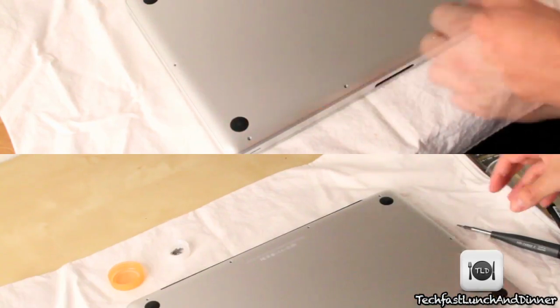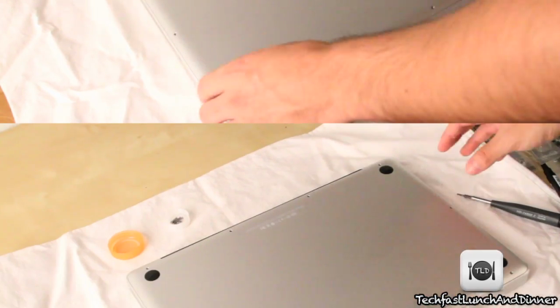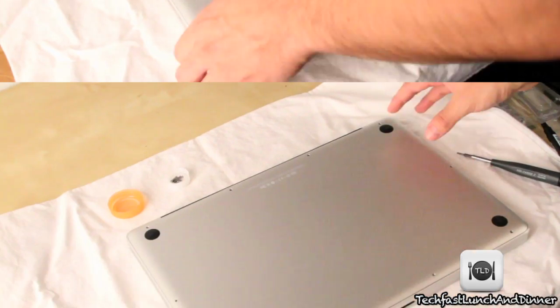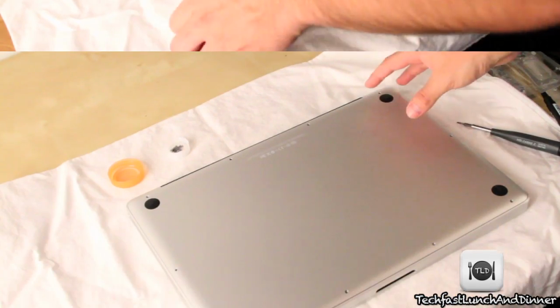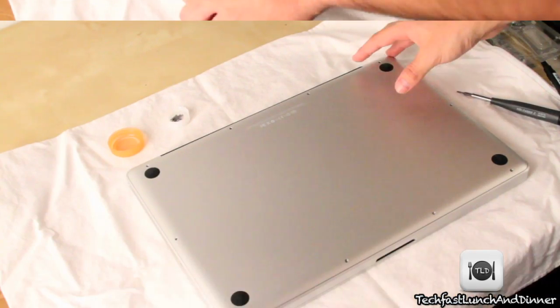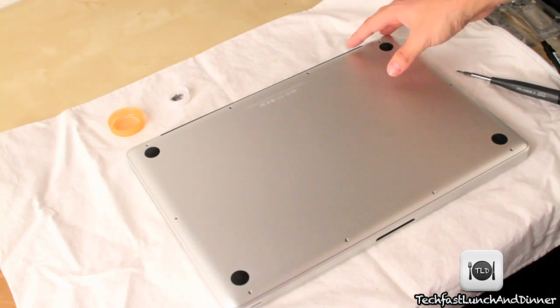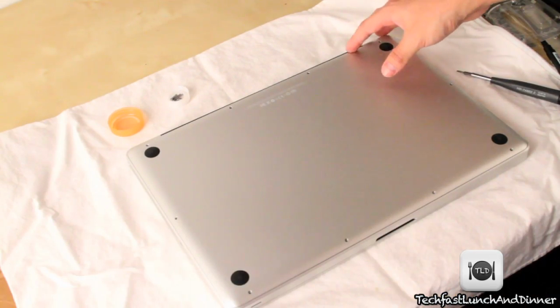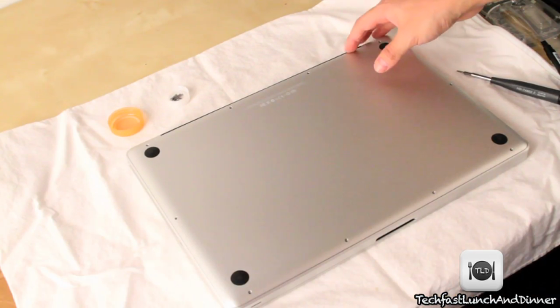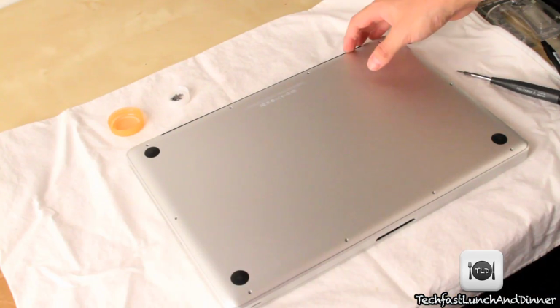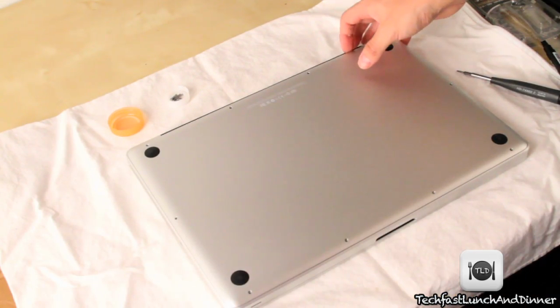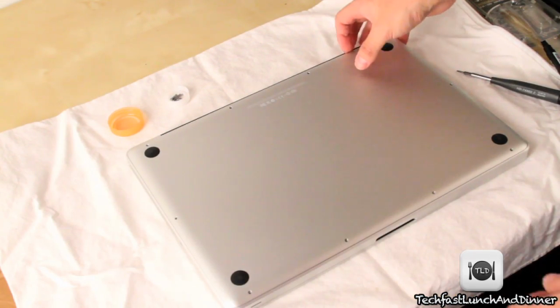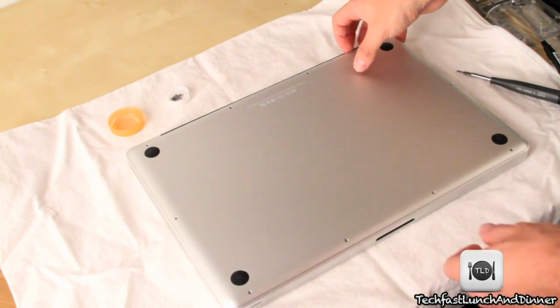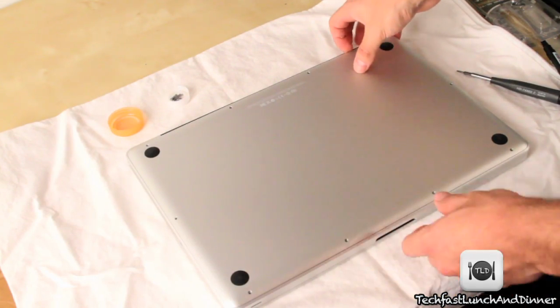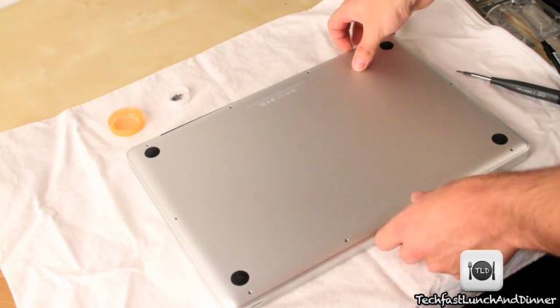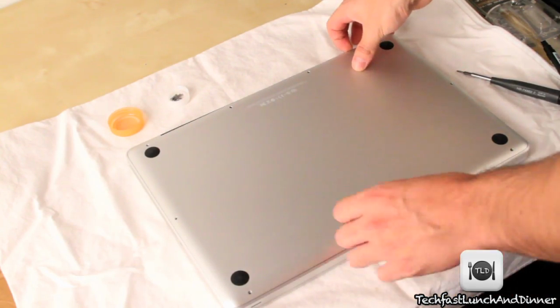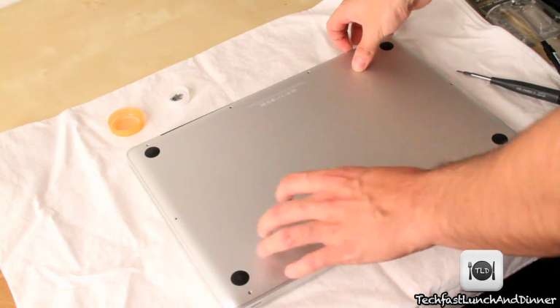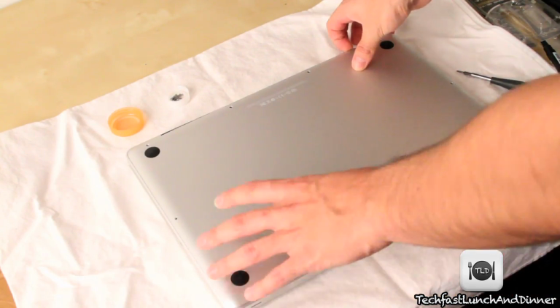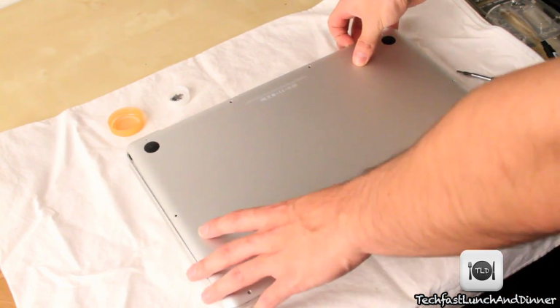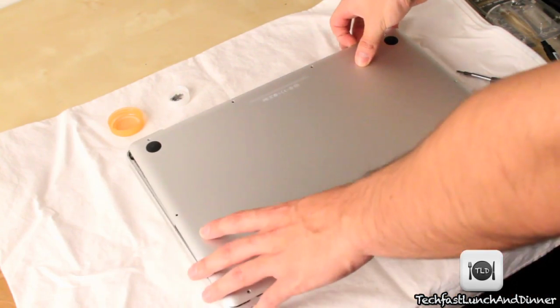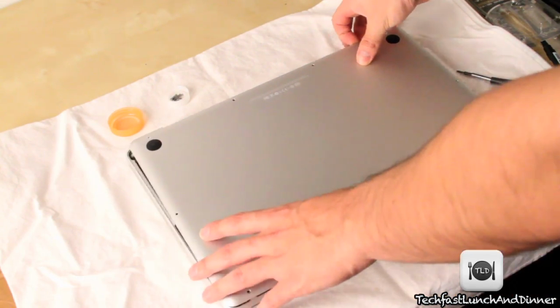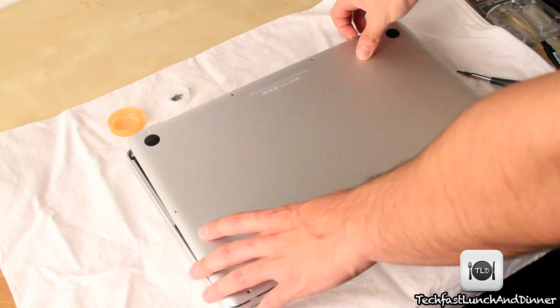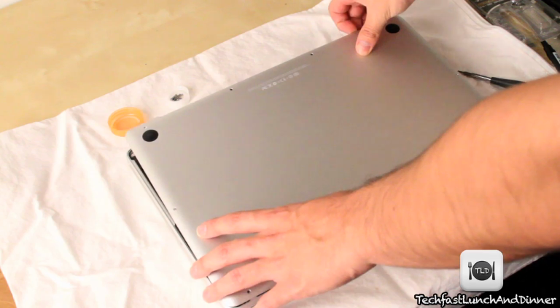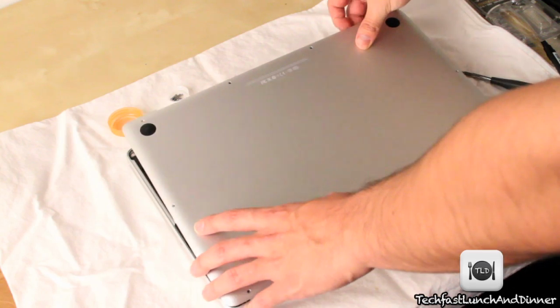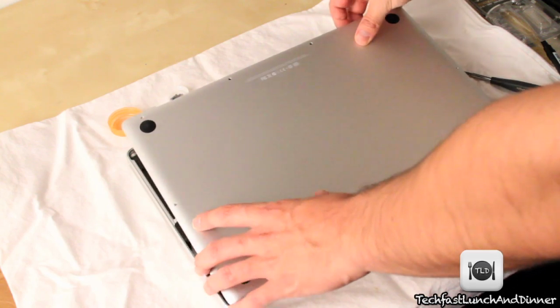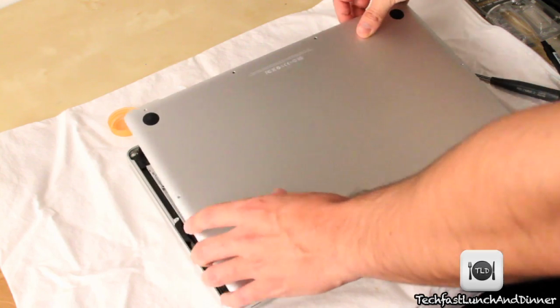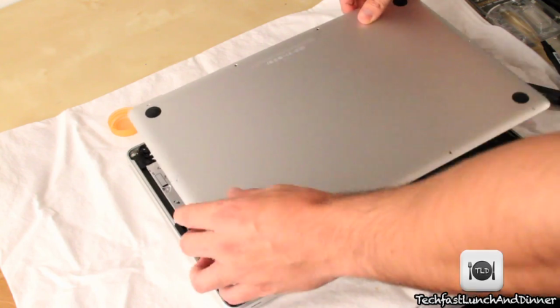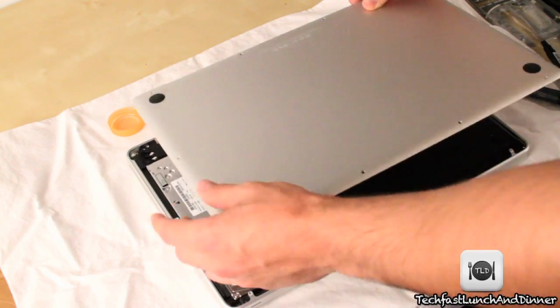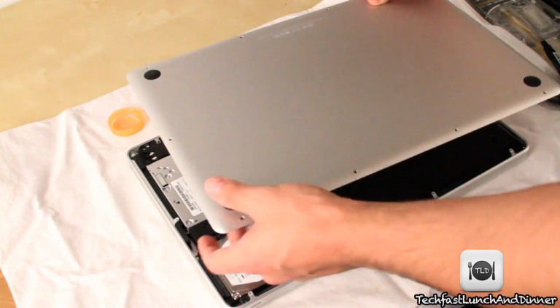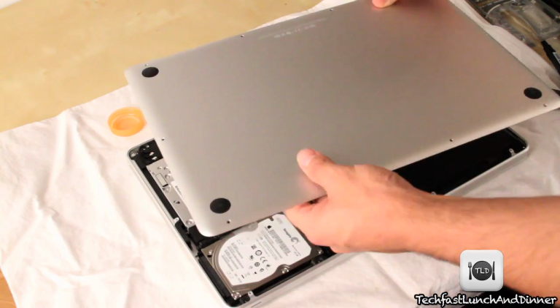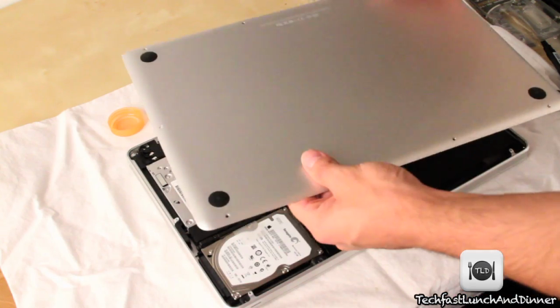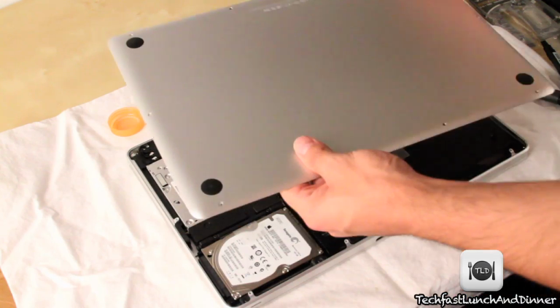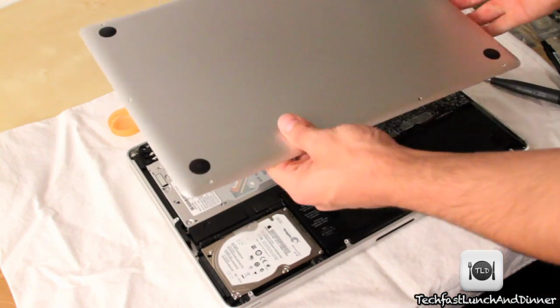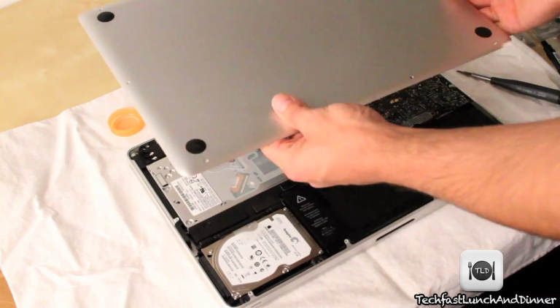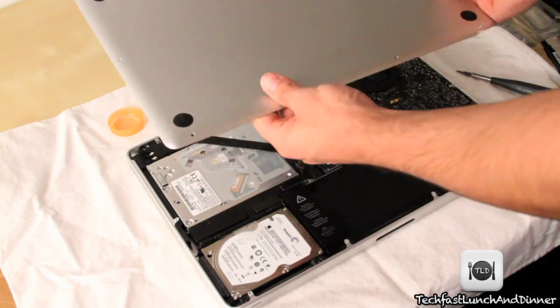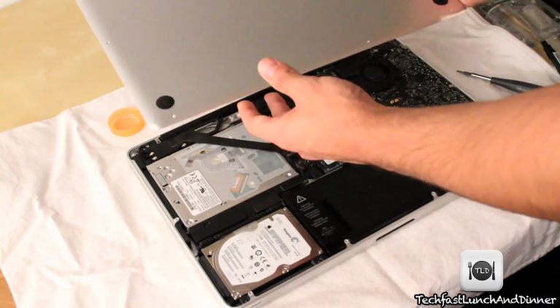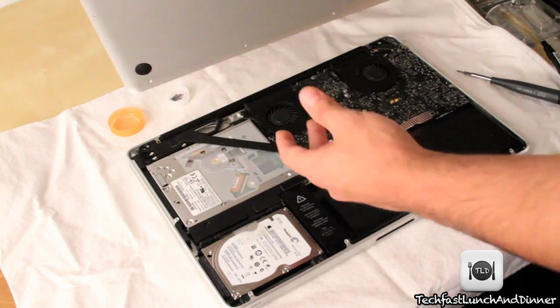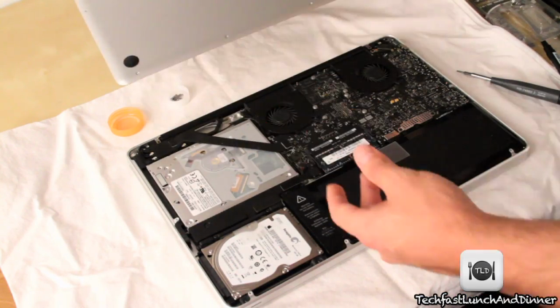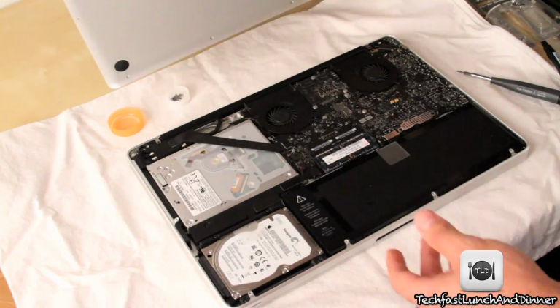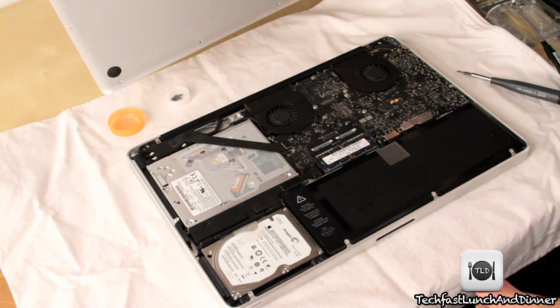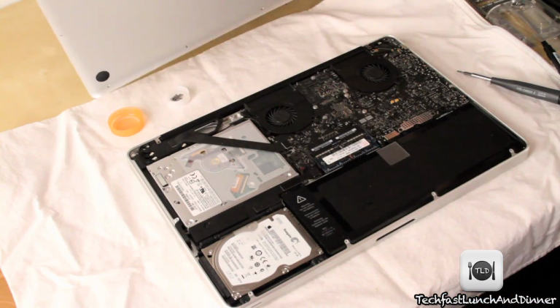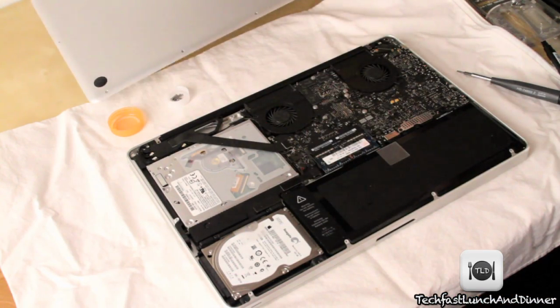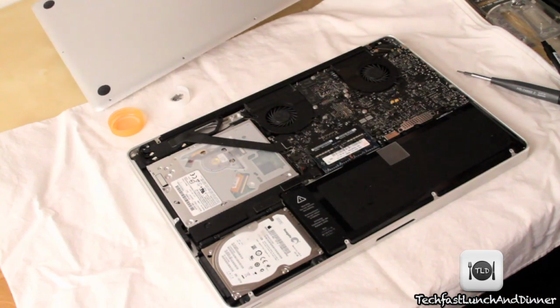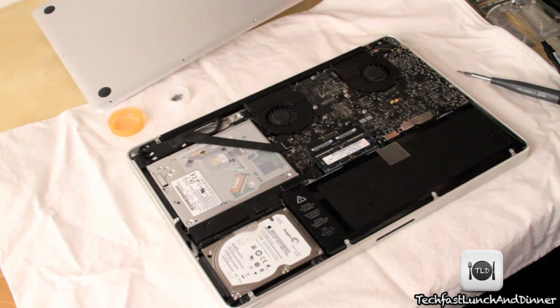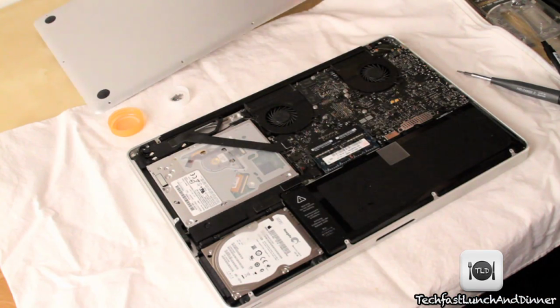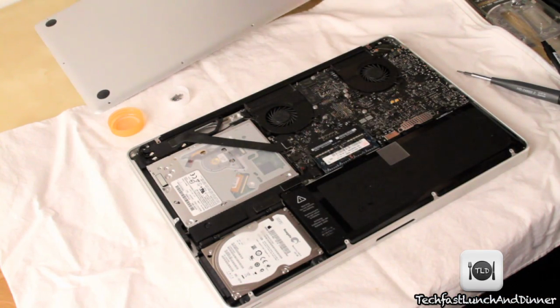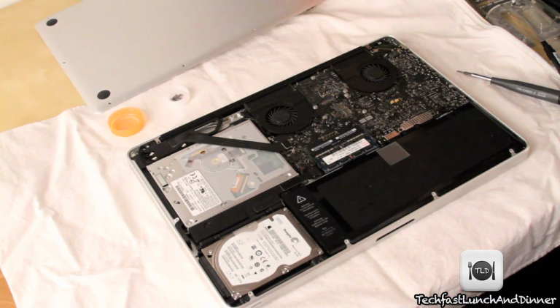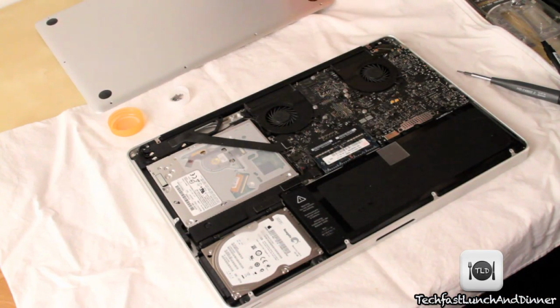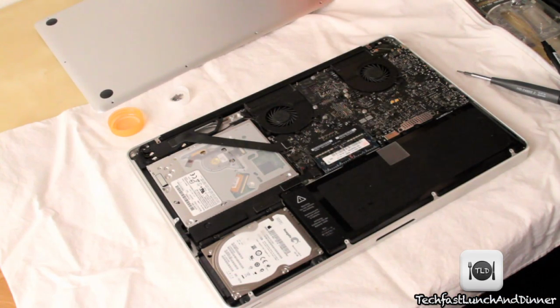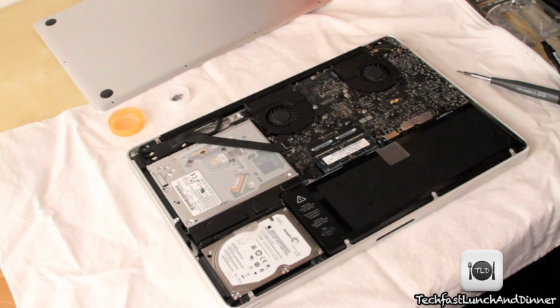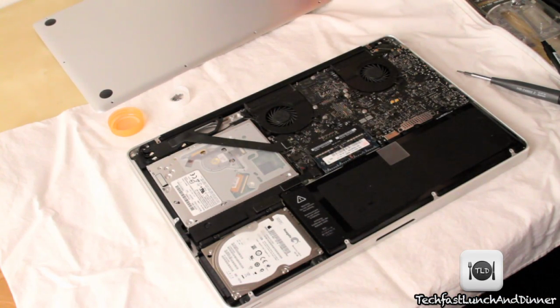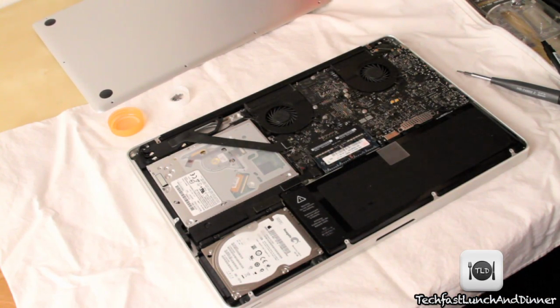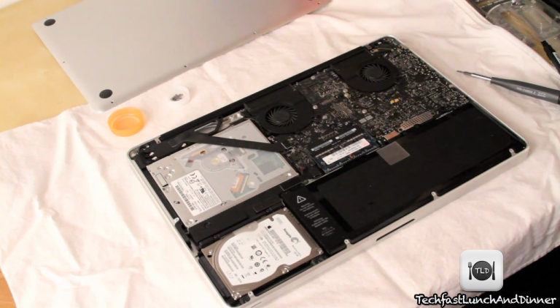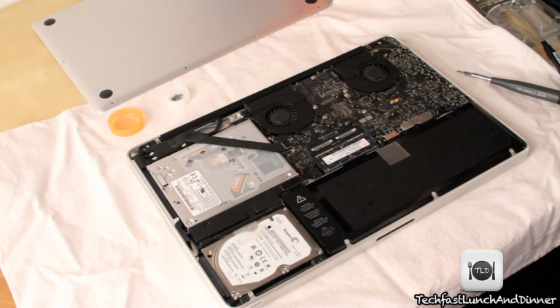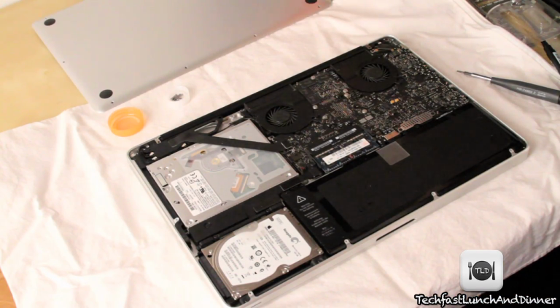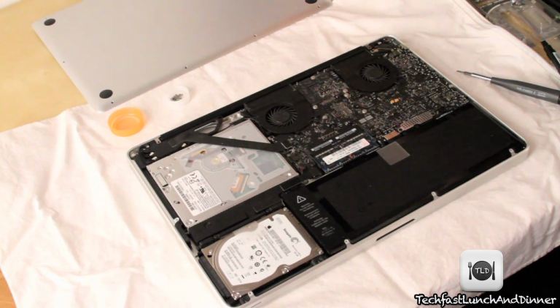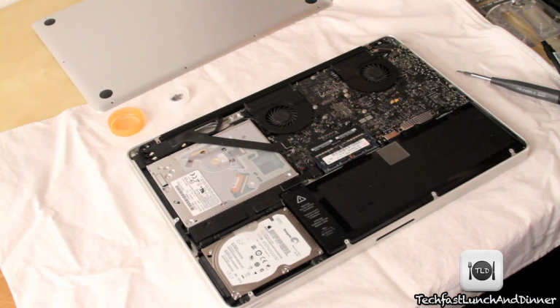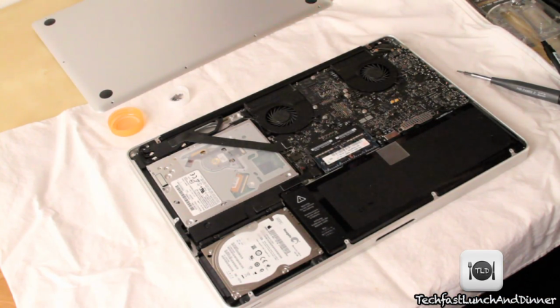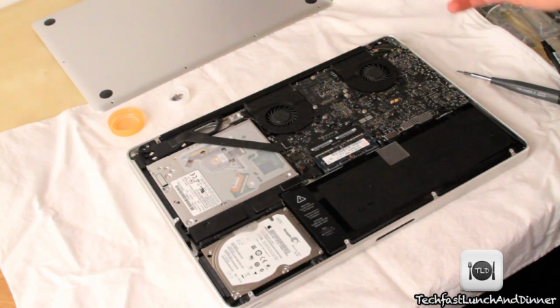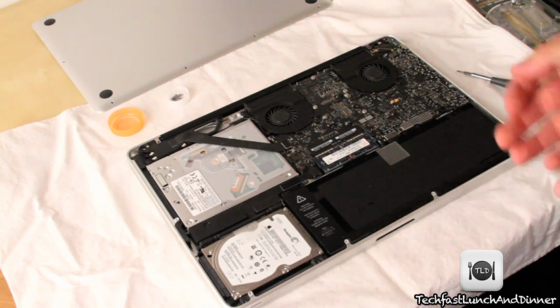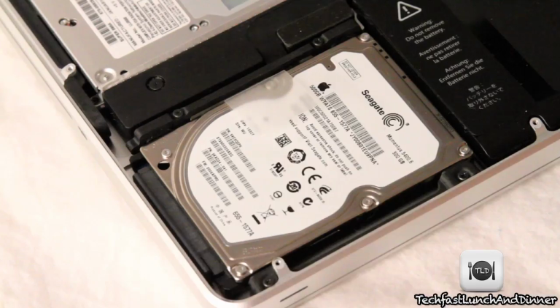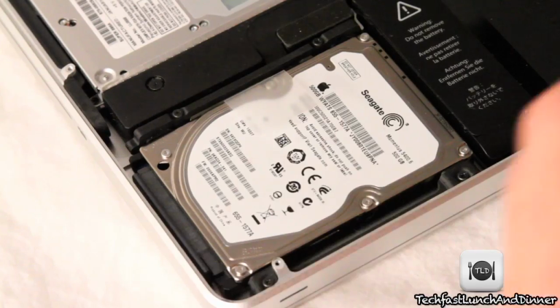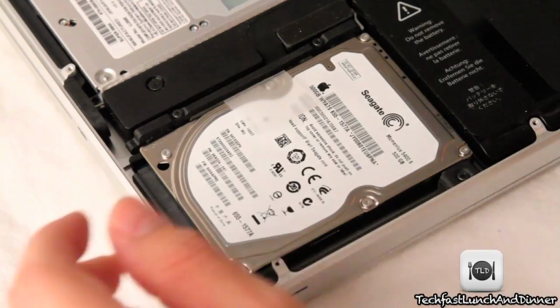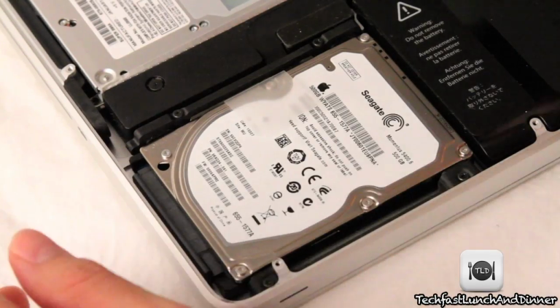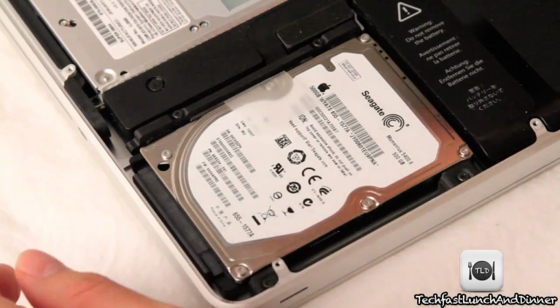After we're done with the screws, the next step is to remove the actual lid. You might get a little resistance — it's not a huge deal. Just go ahead and pull it off.